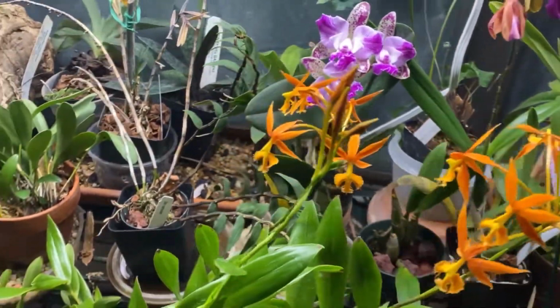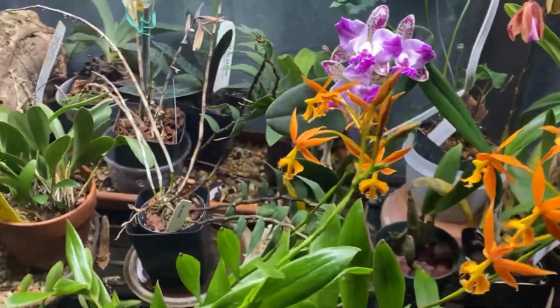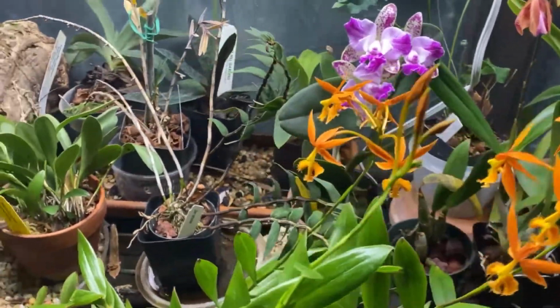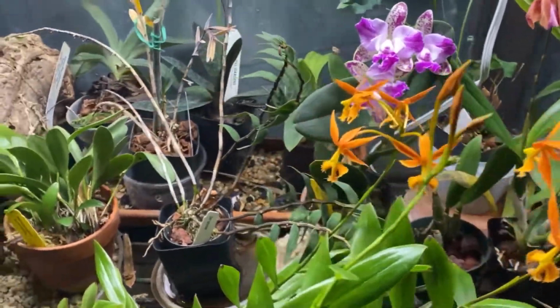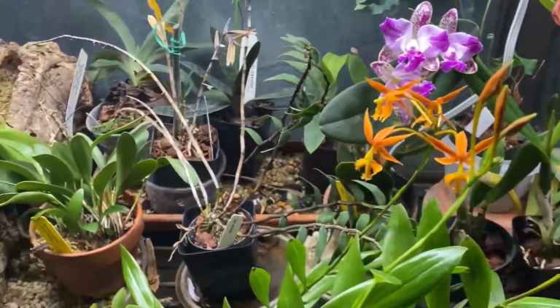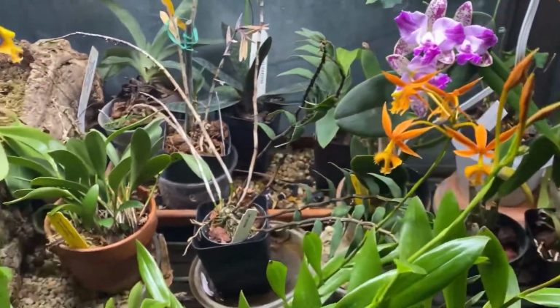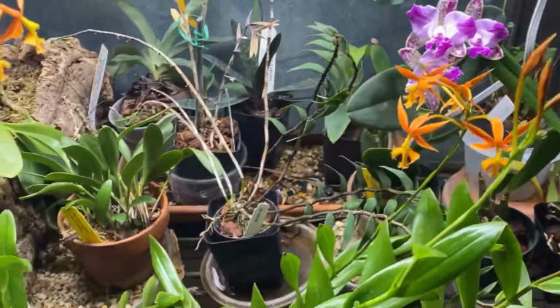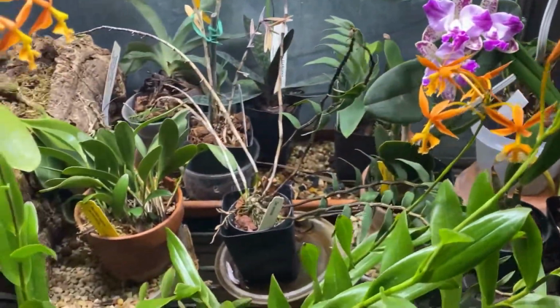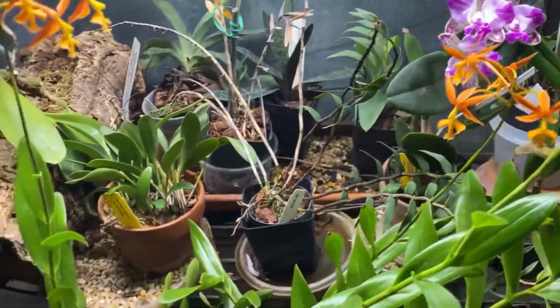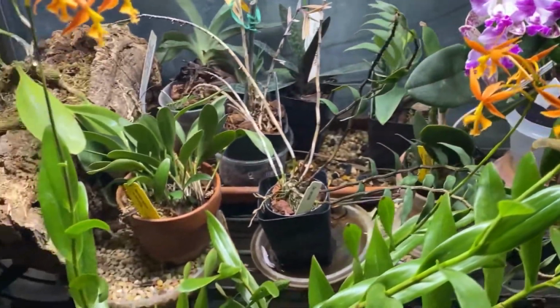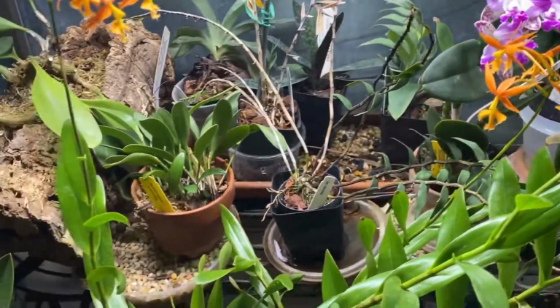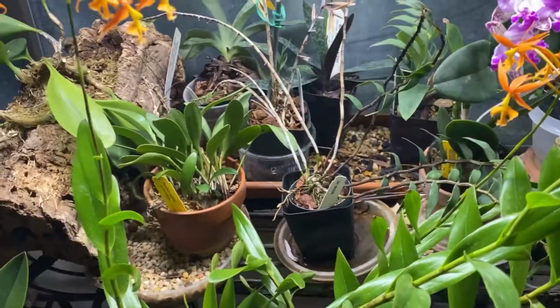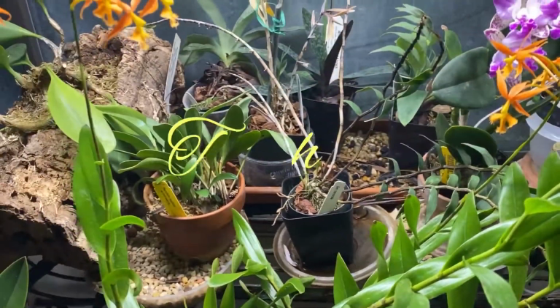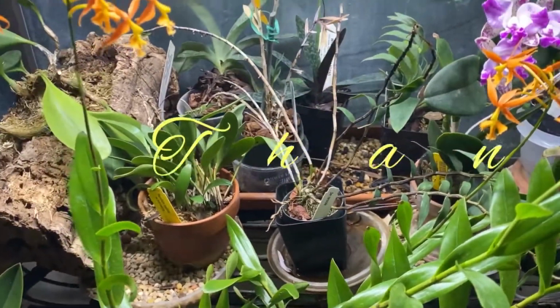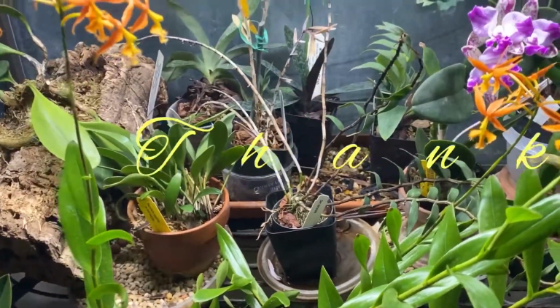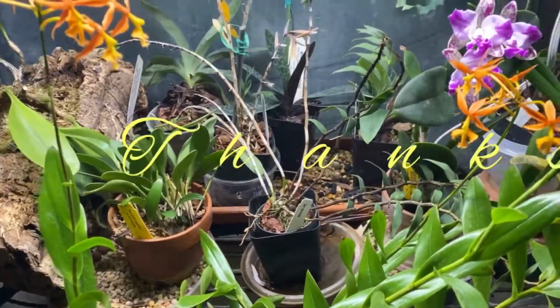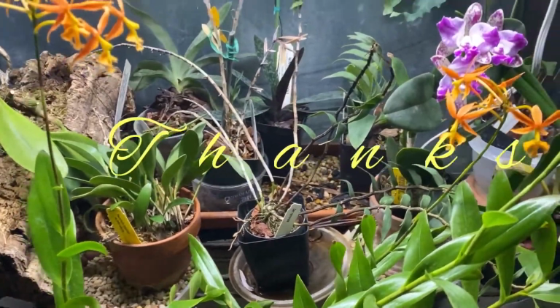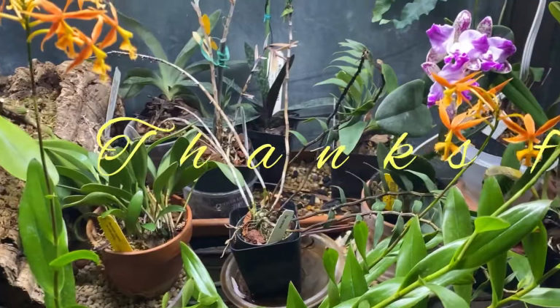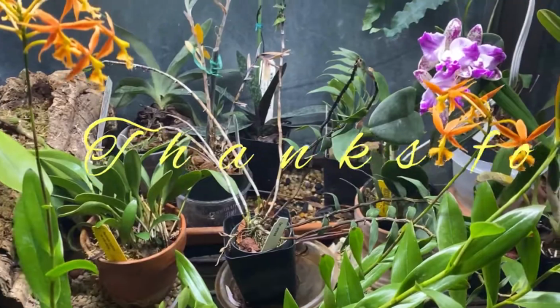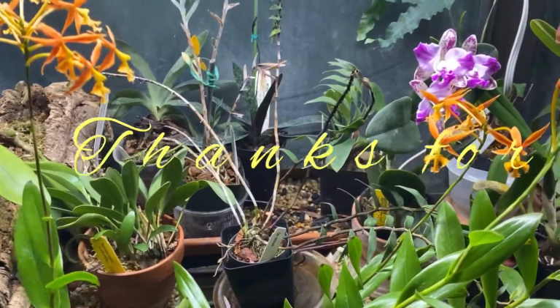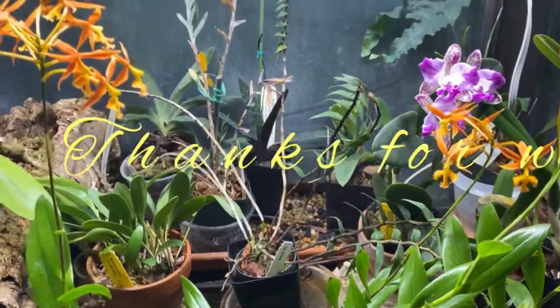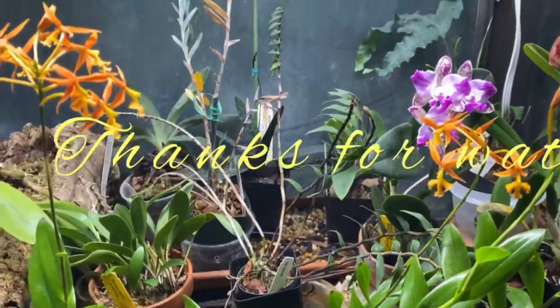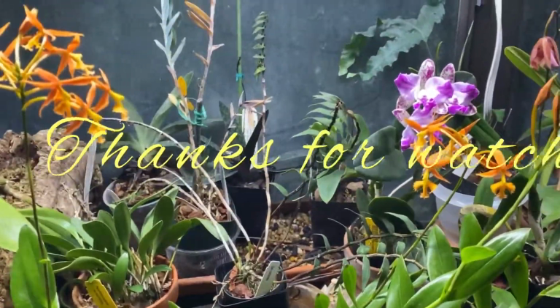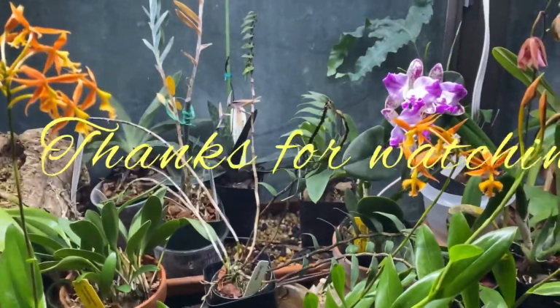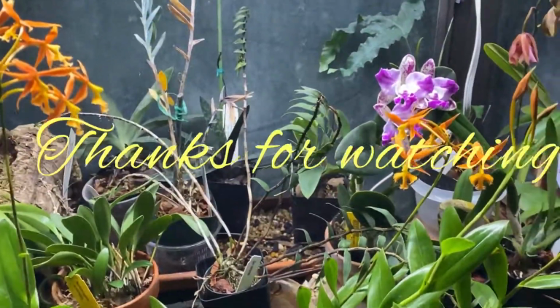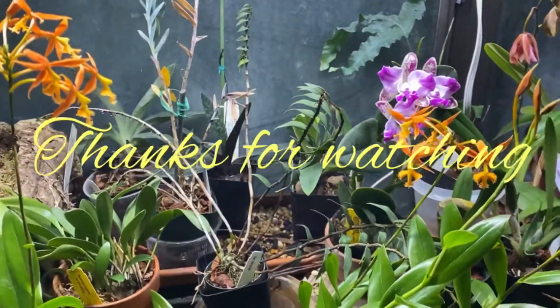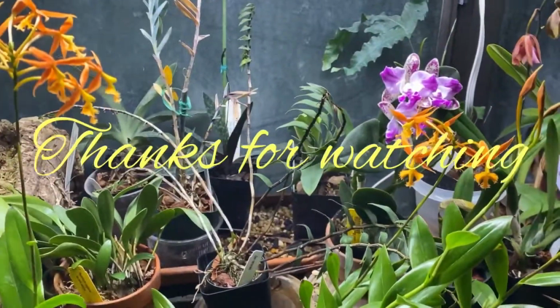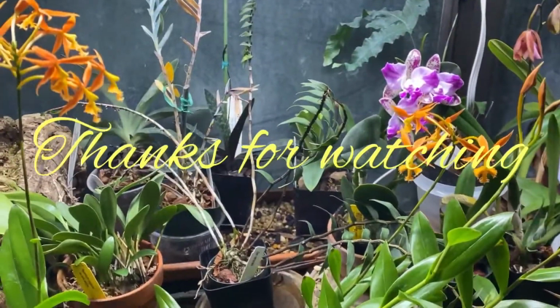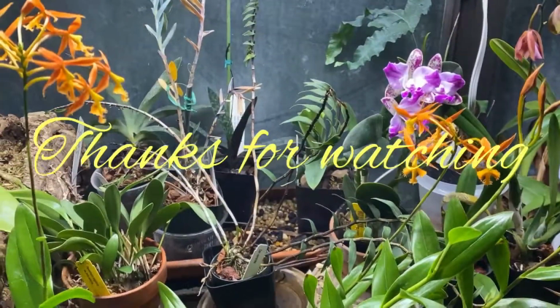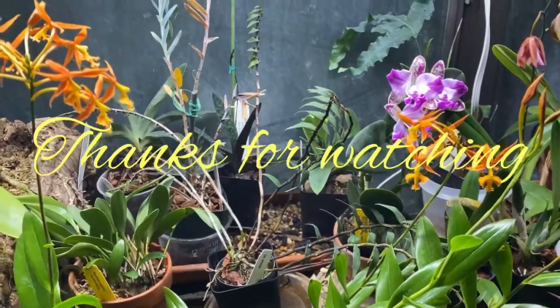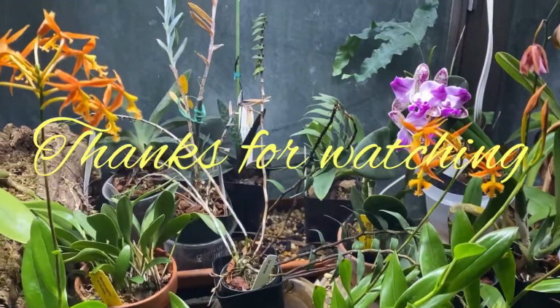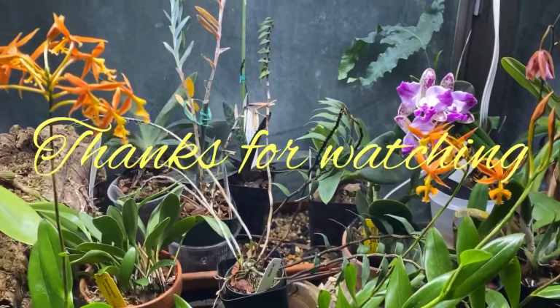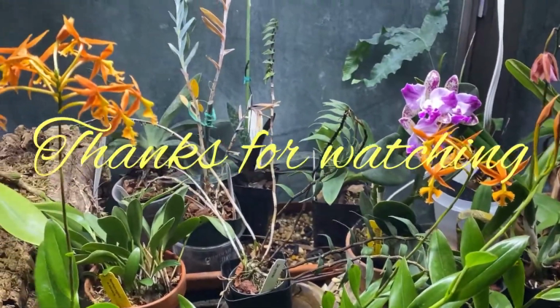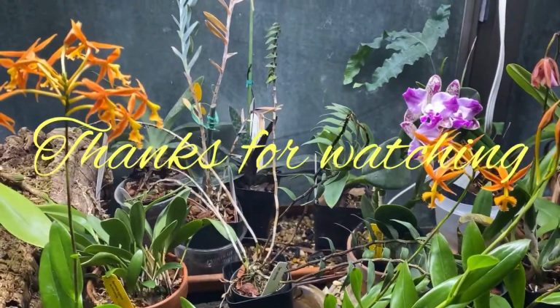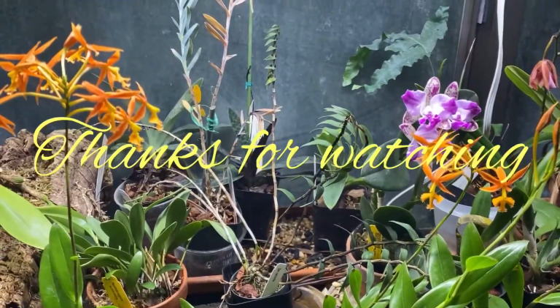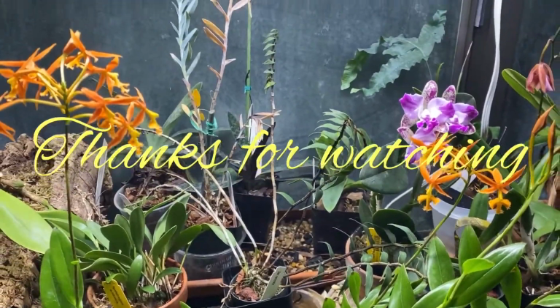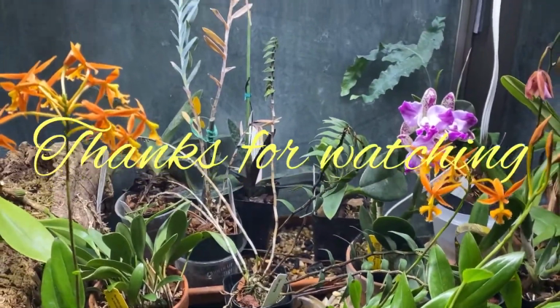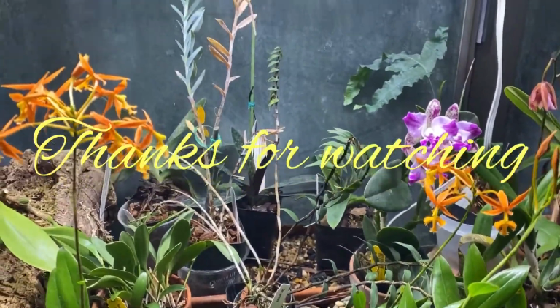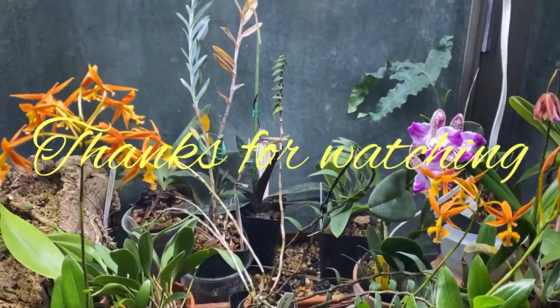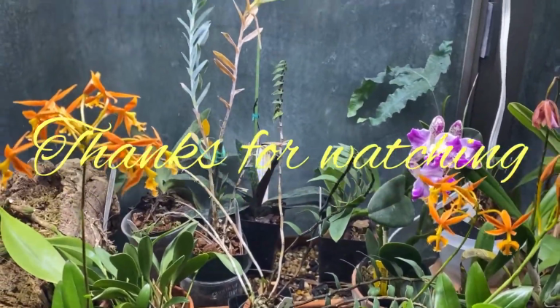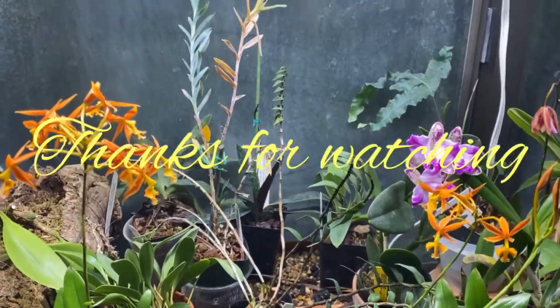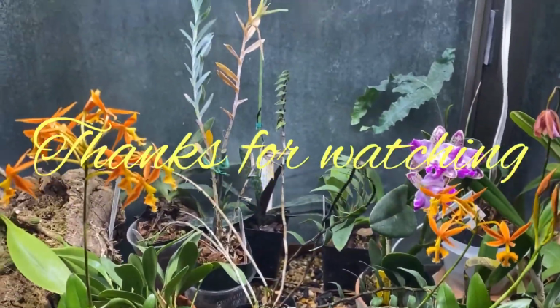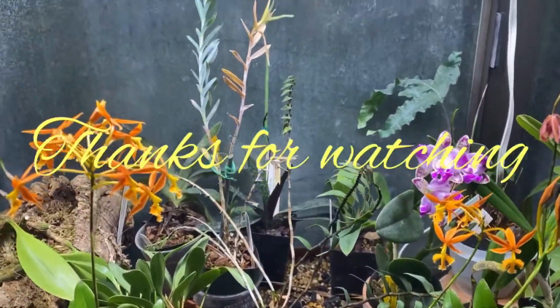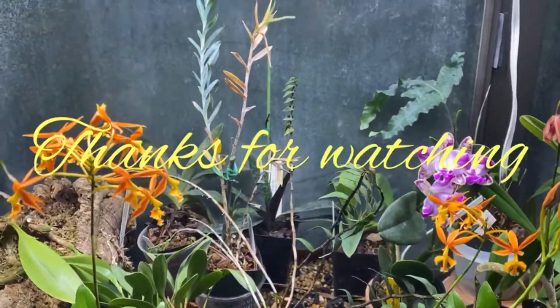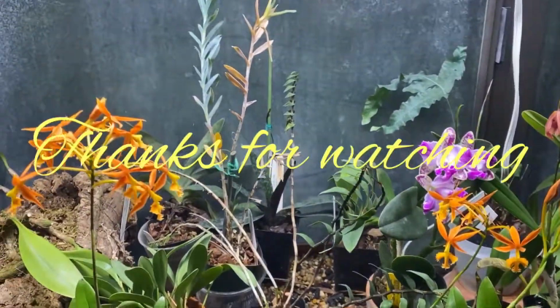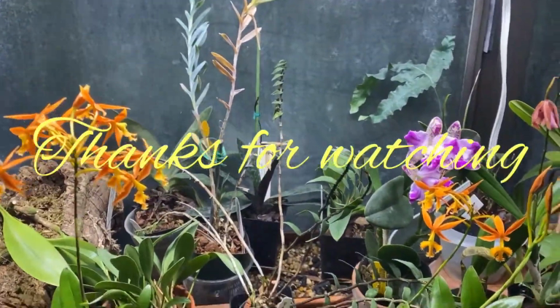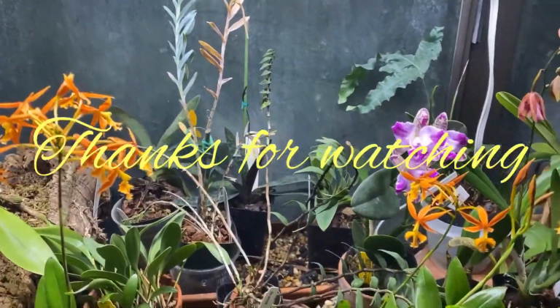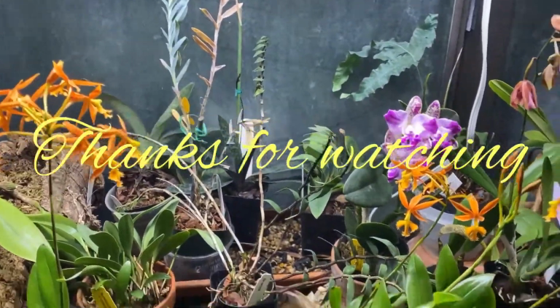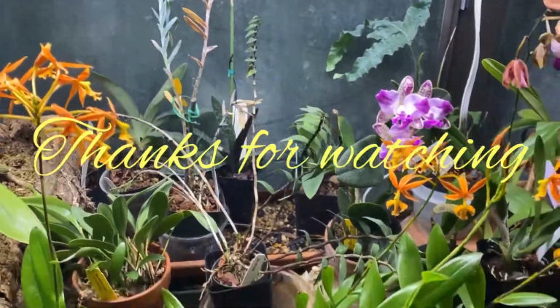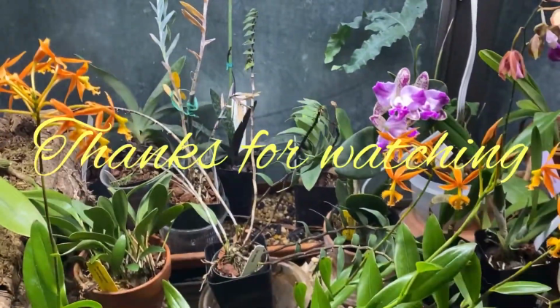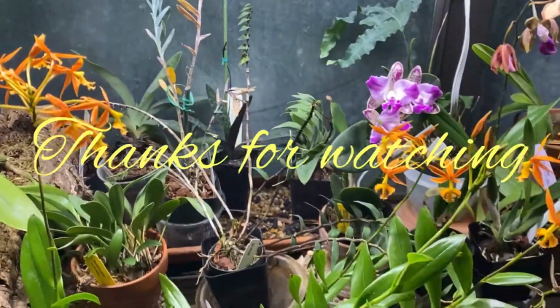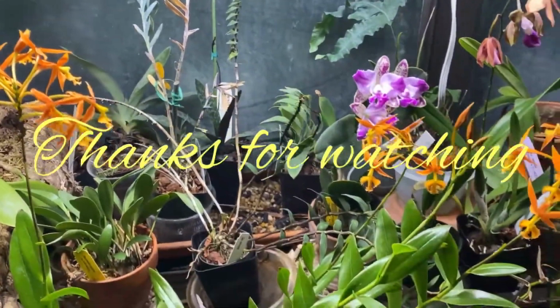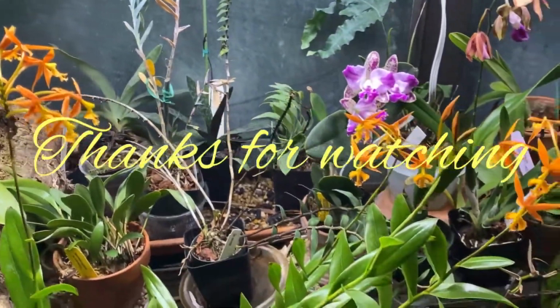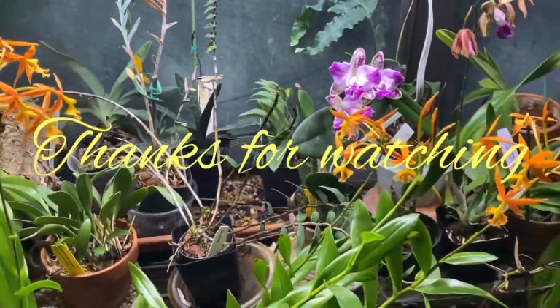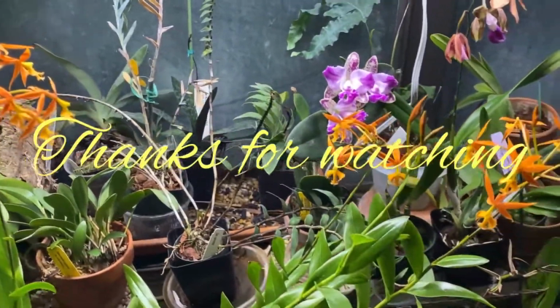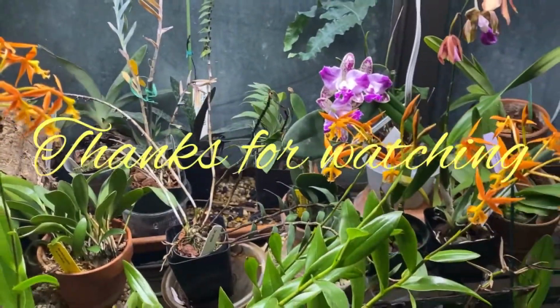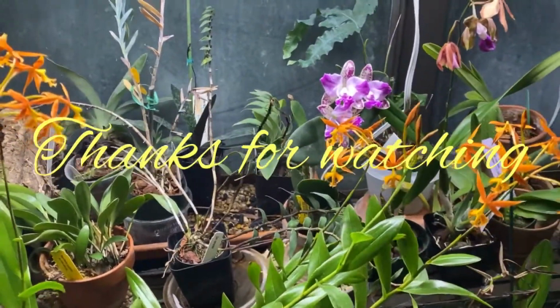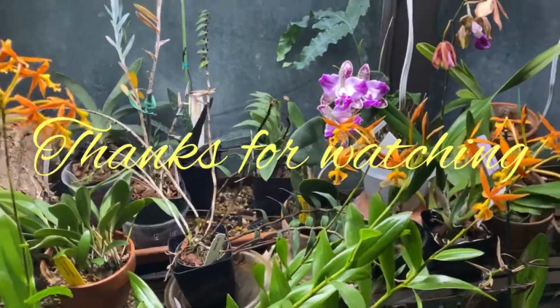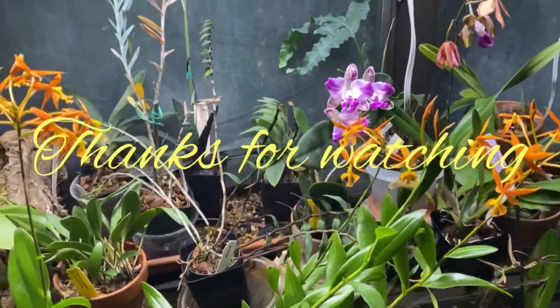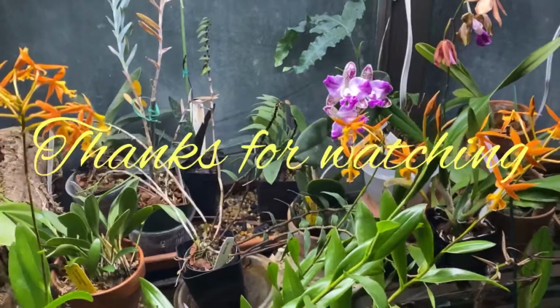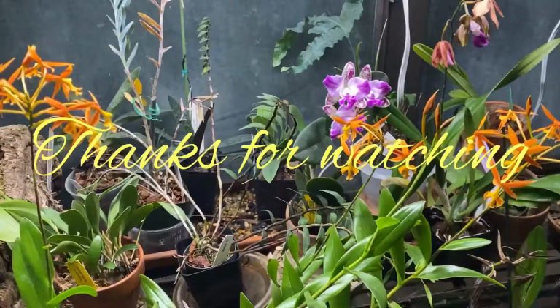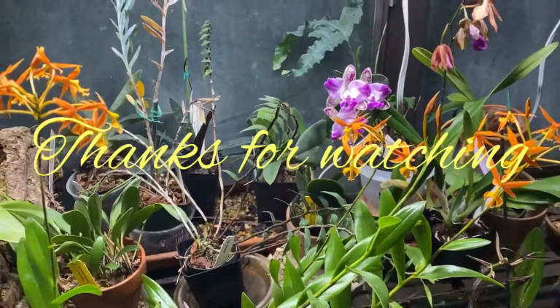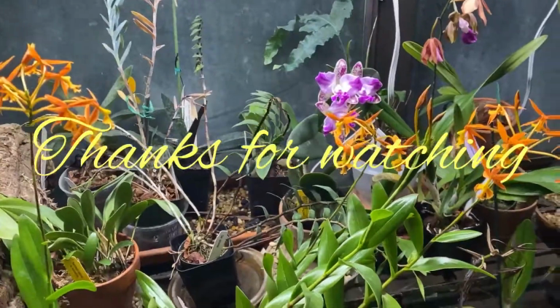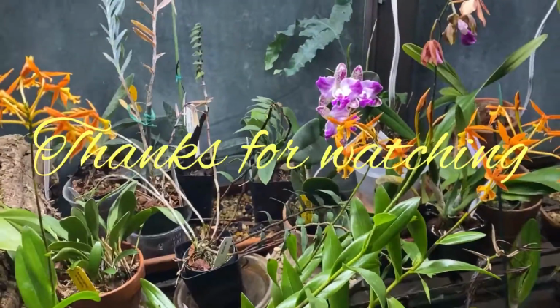Thanks for watching. Enjoy your orchids. Bye.